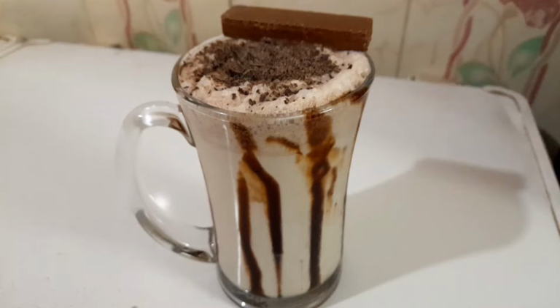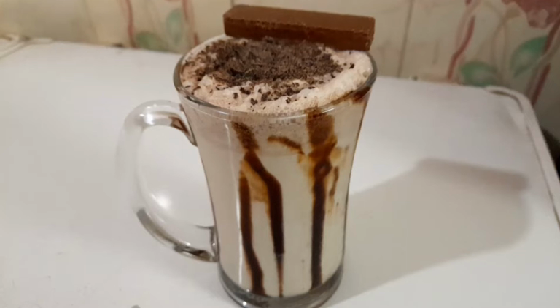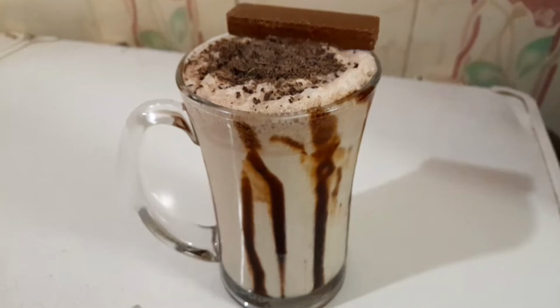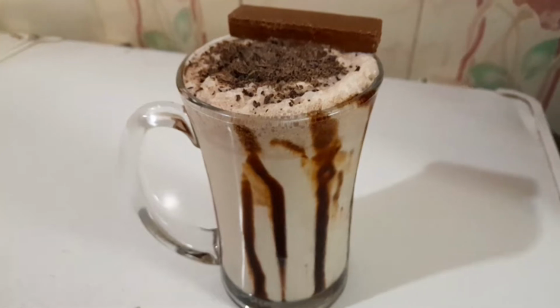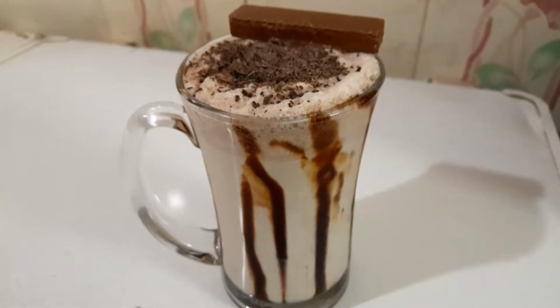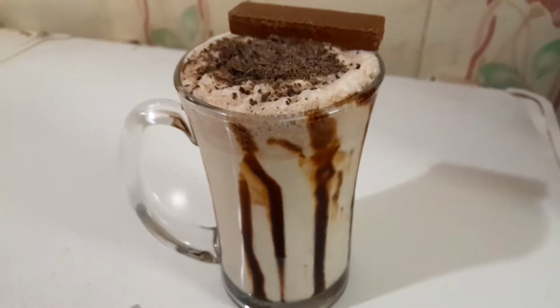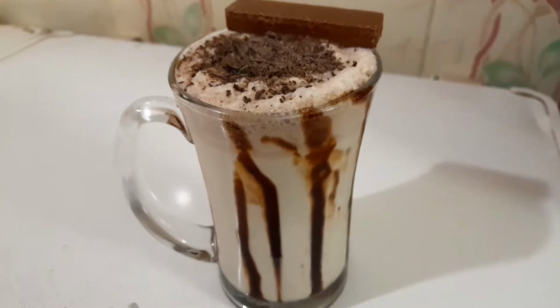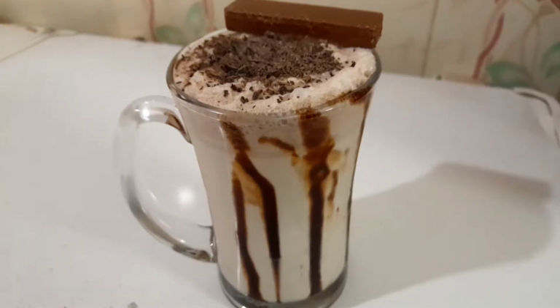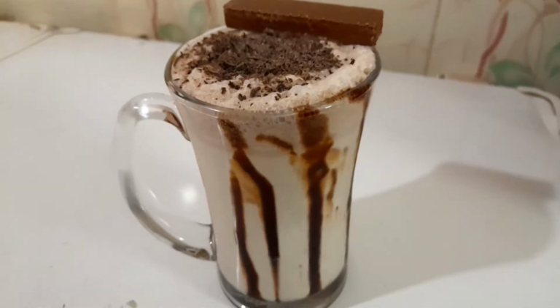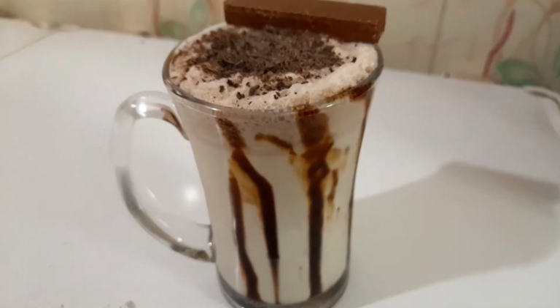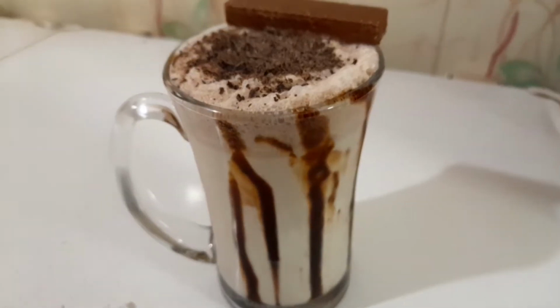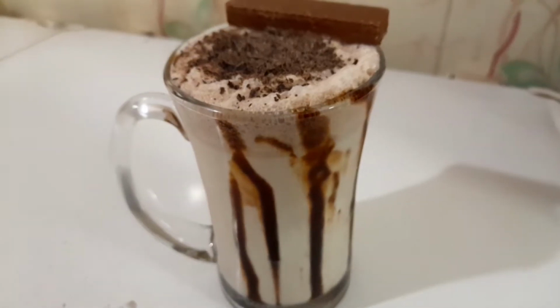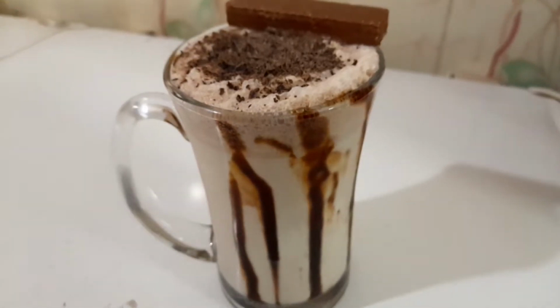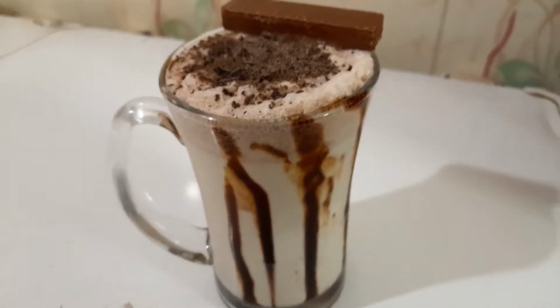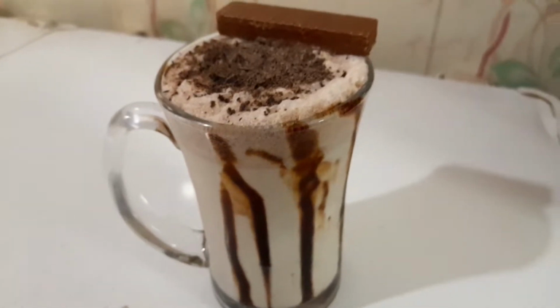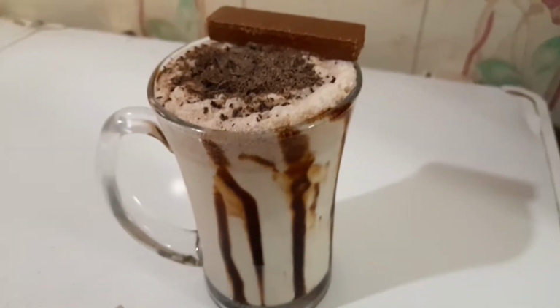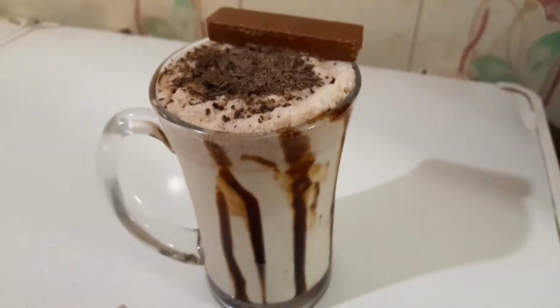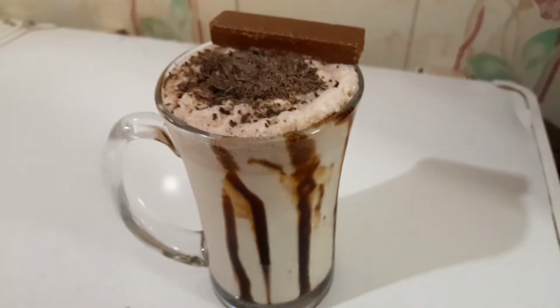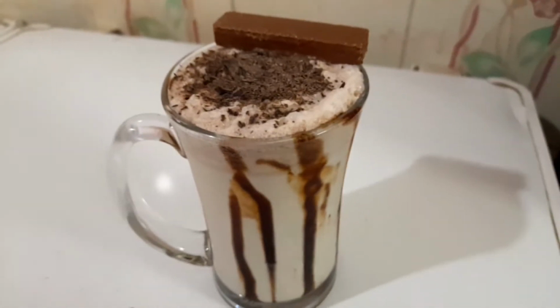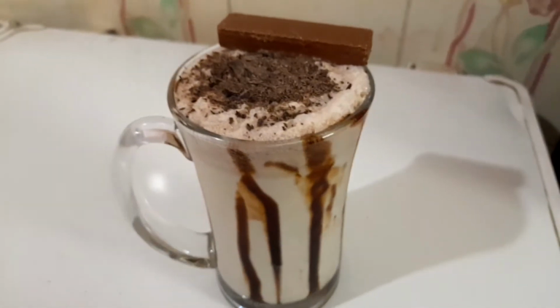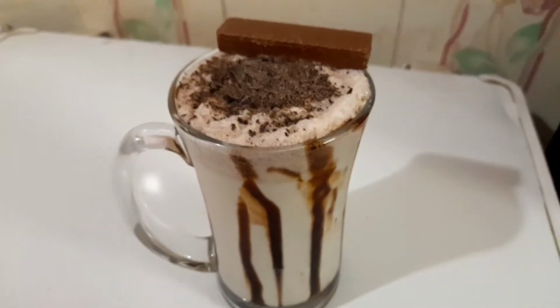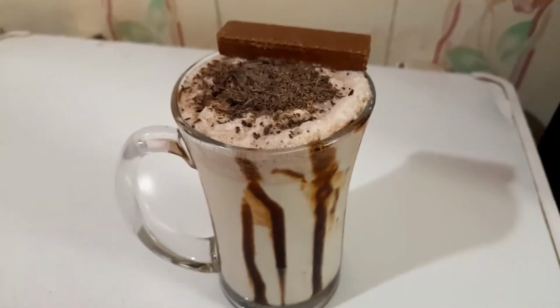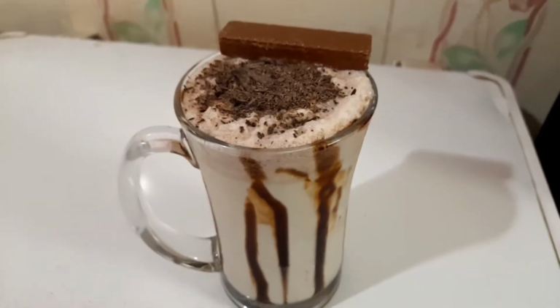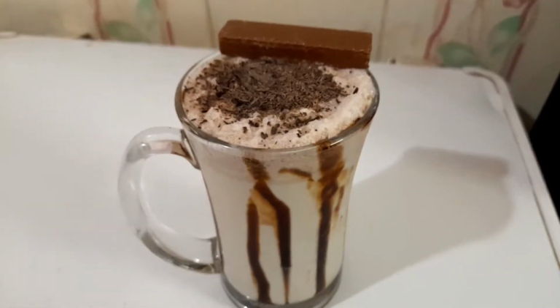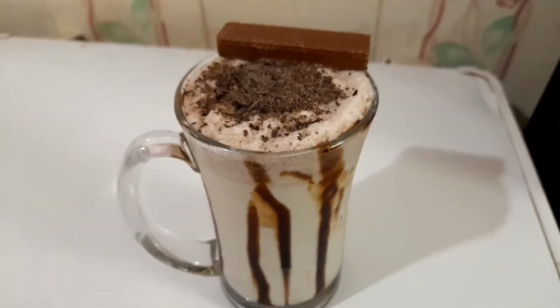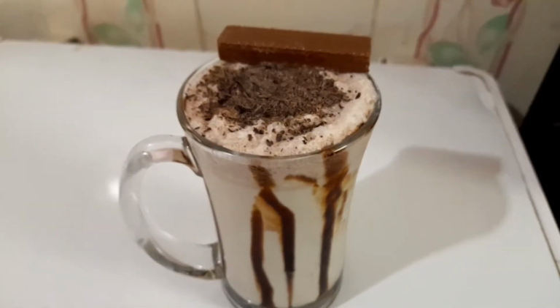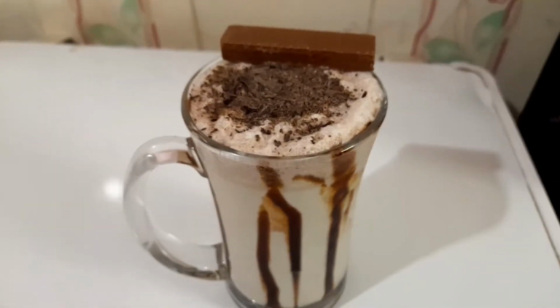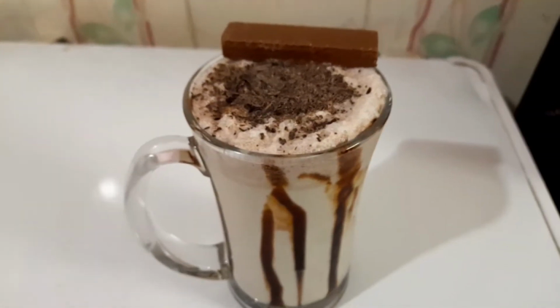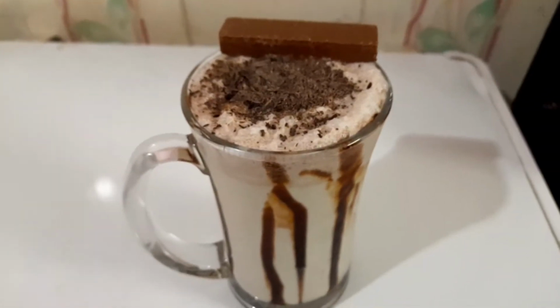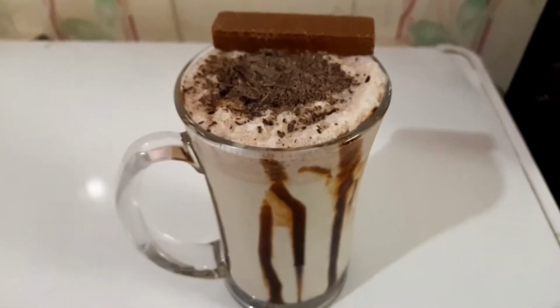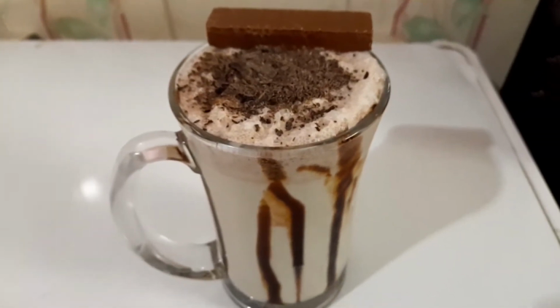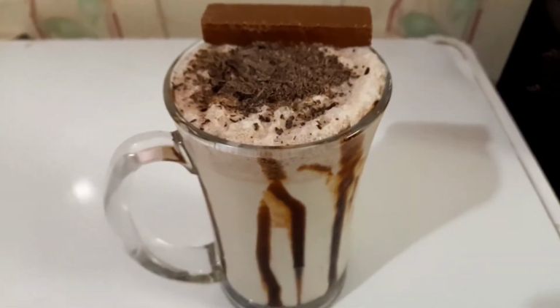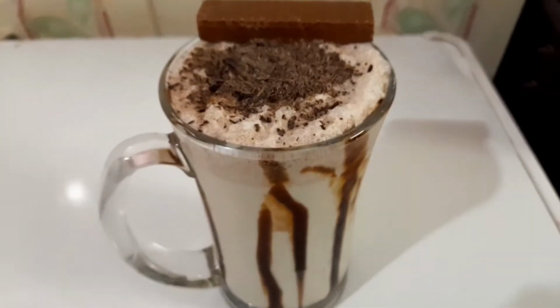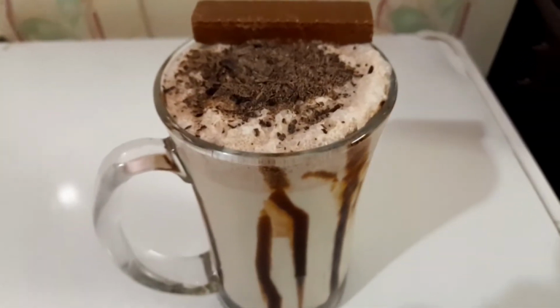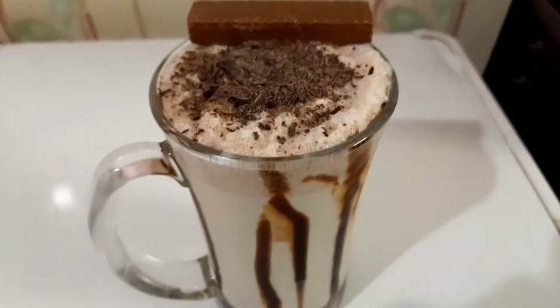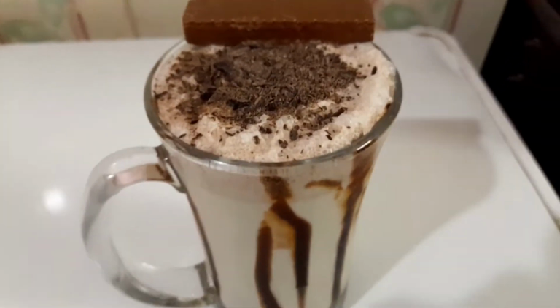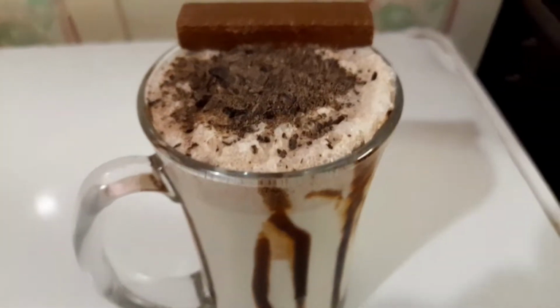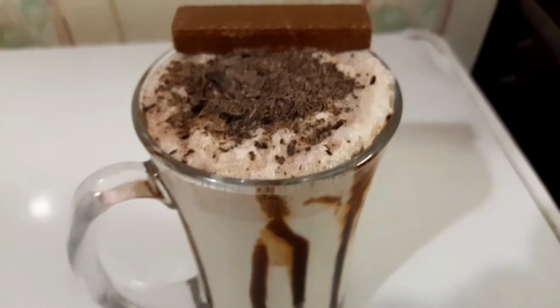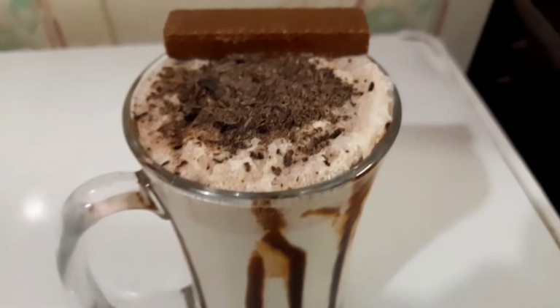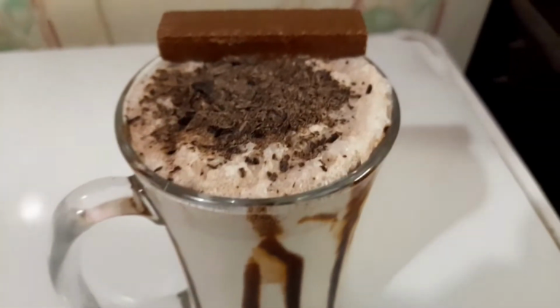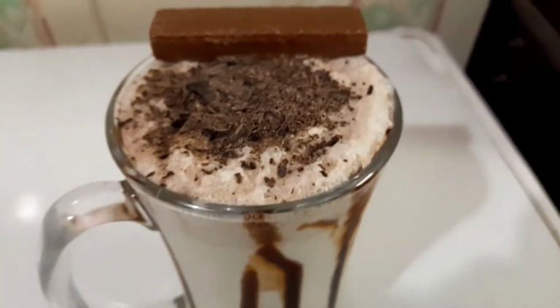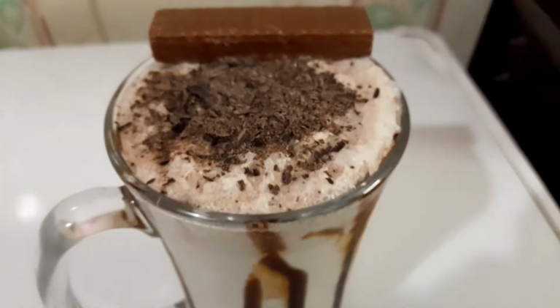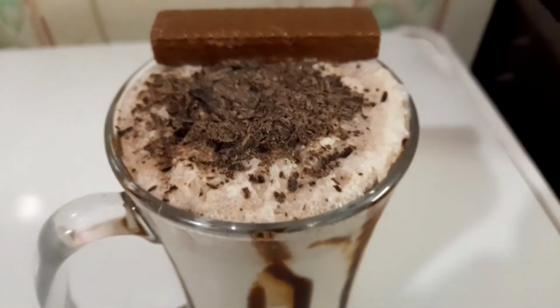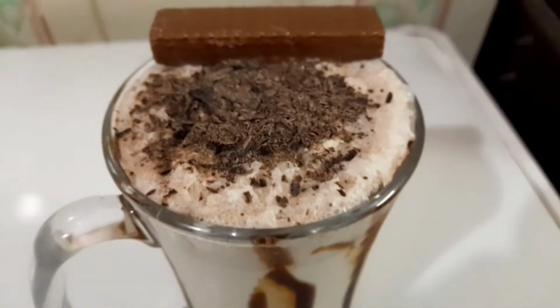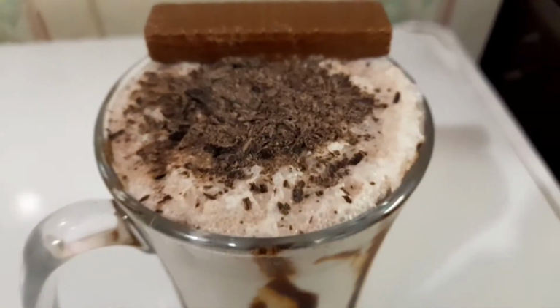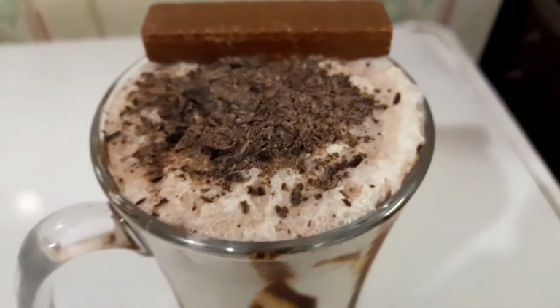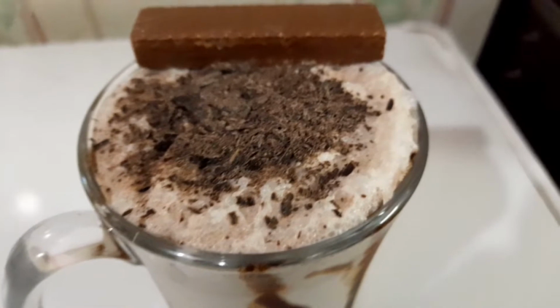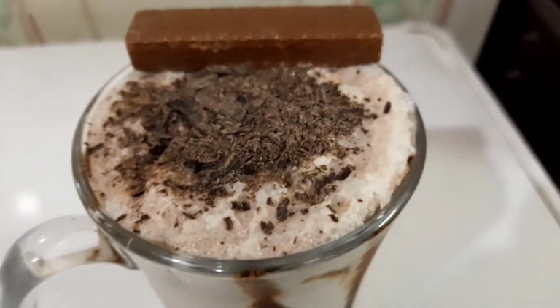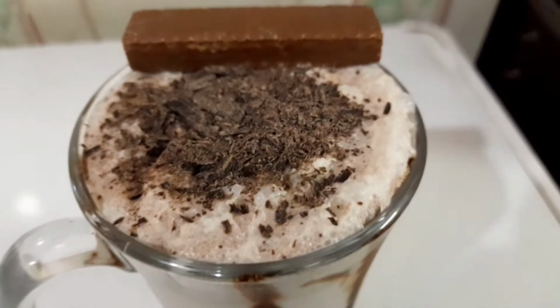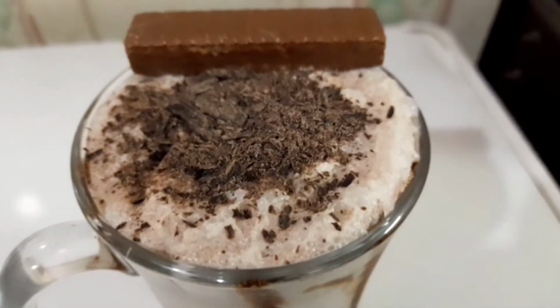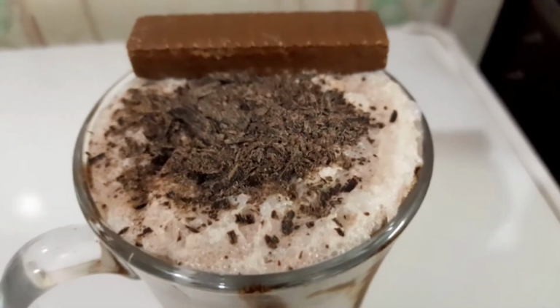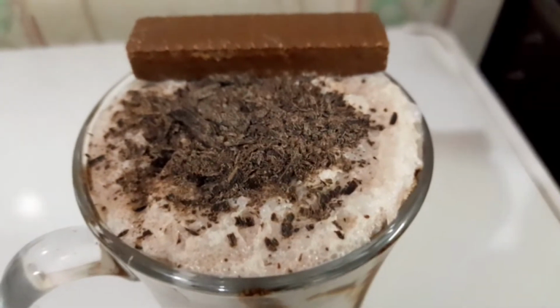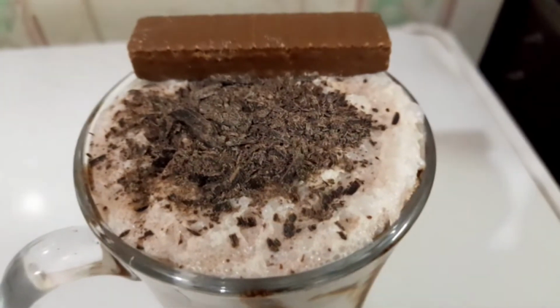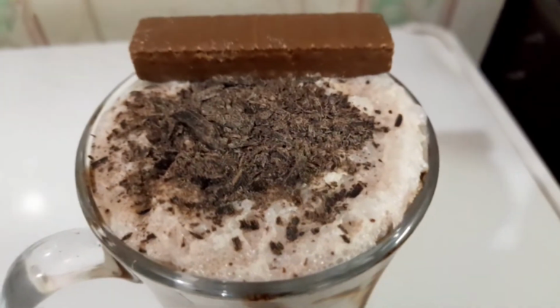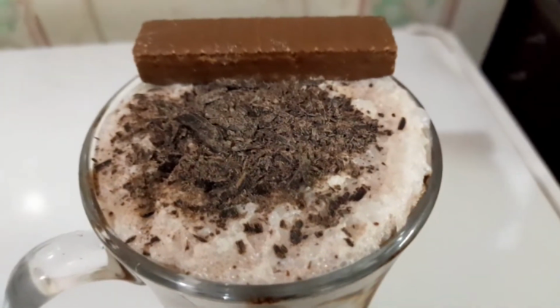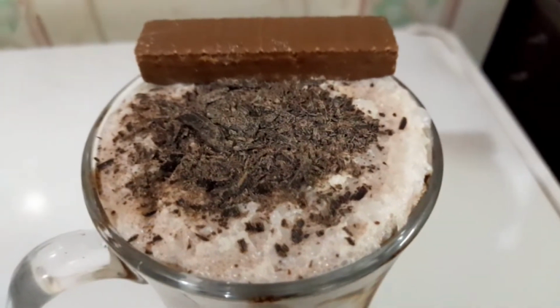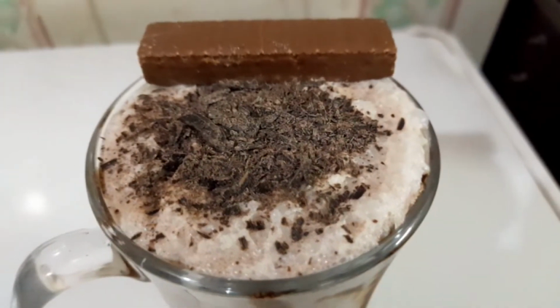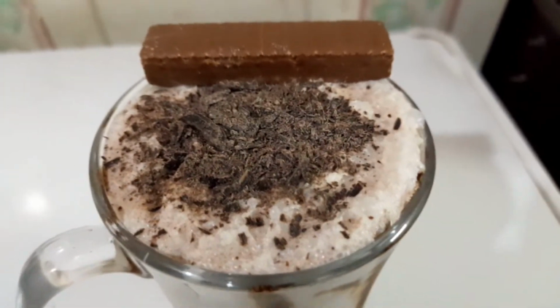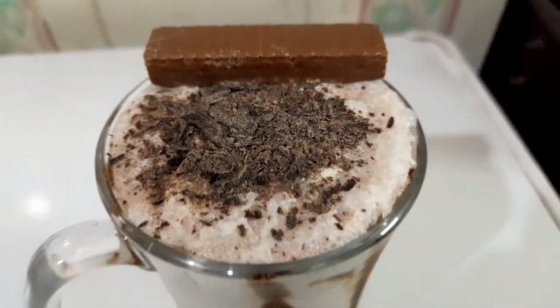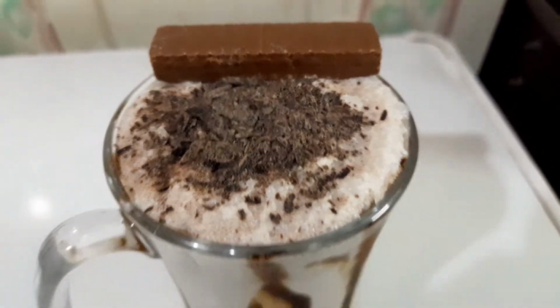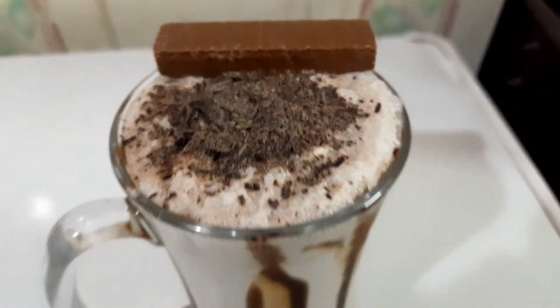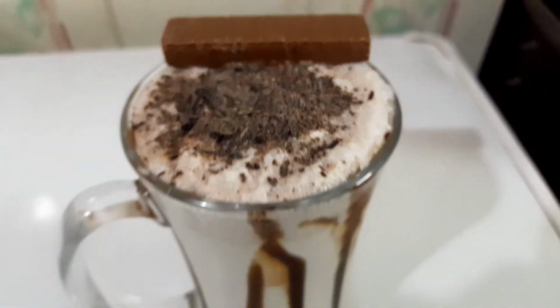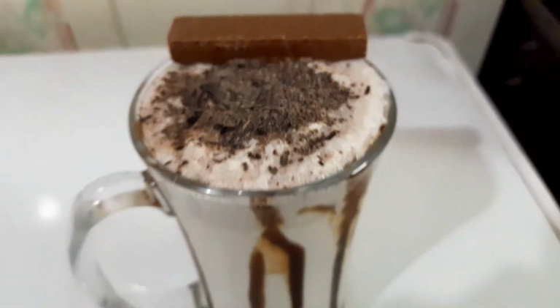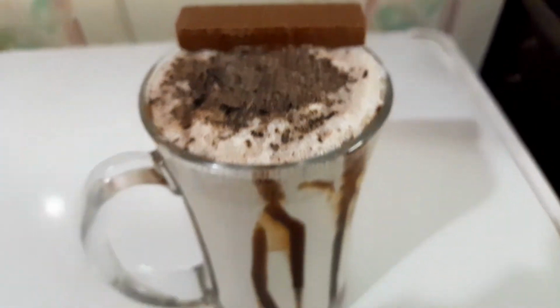Hello everyone, today I'm sharing the recipe of thick chocolate shake. To know the recipe, let's dive into the video.